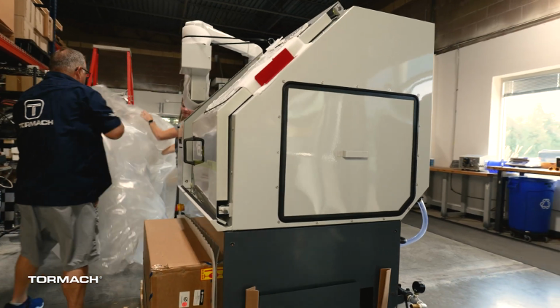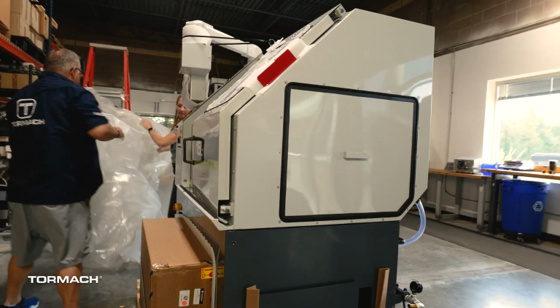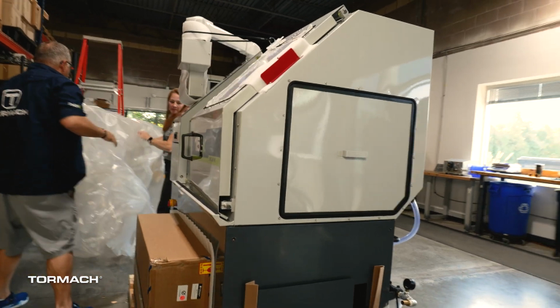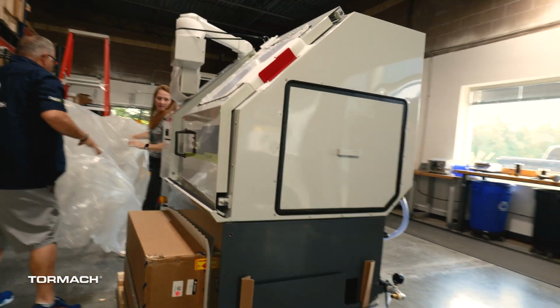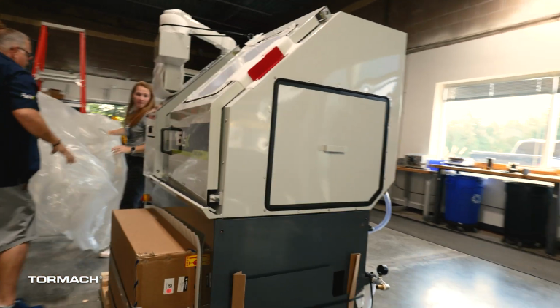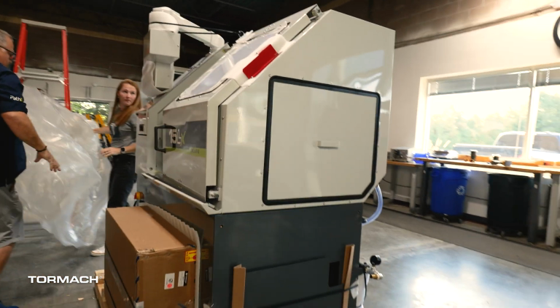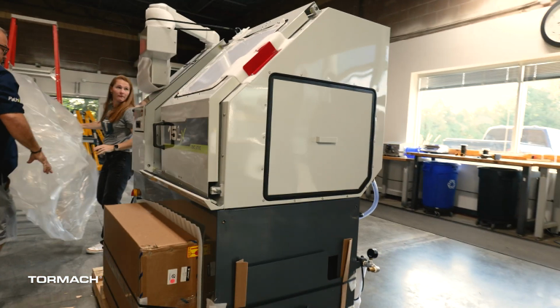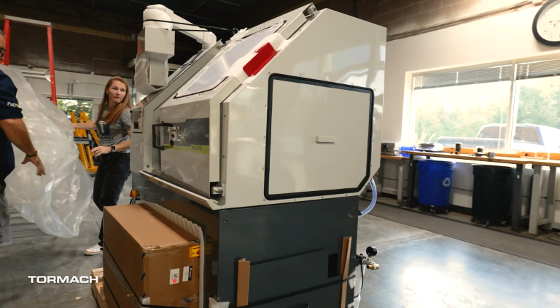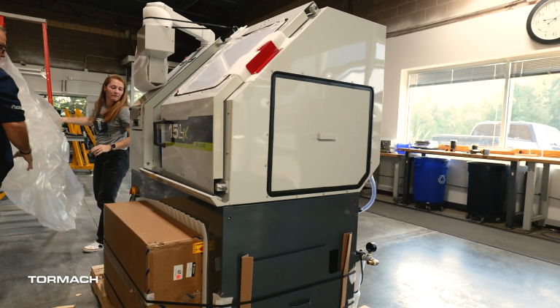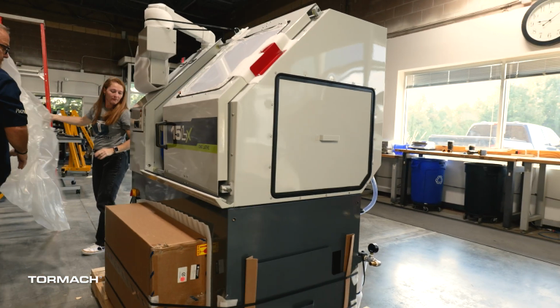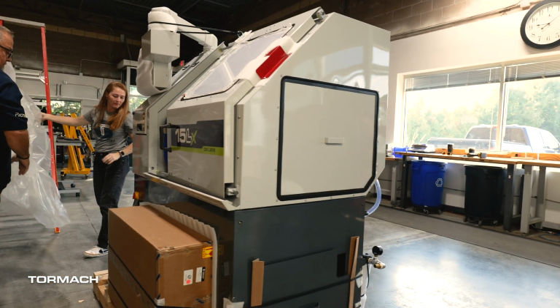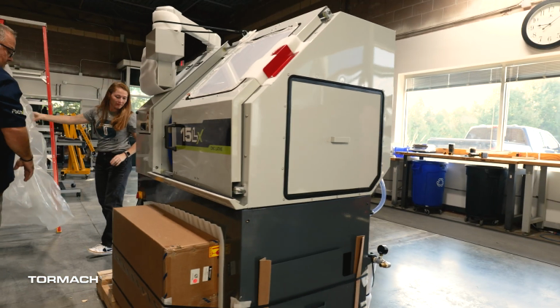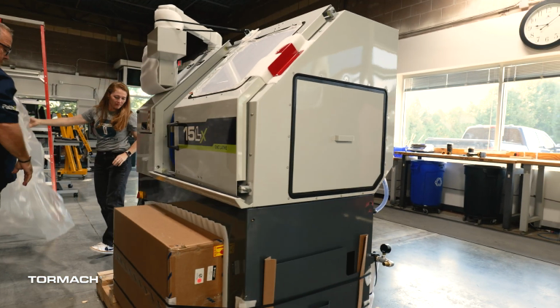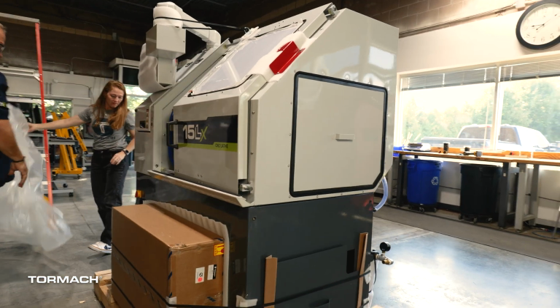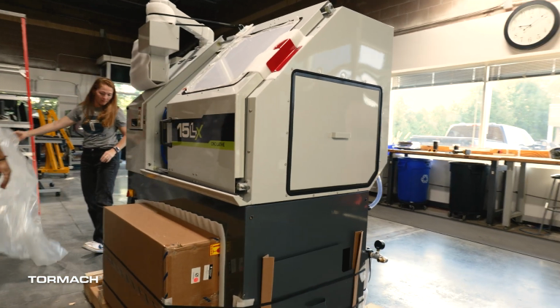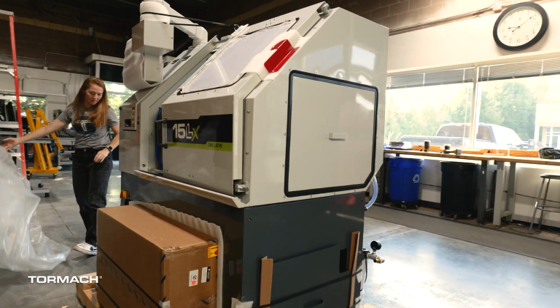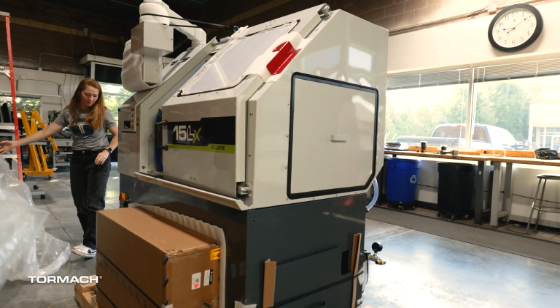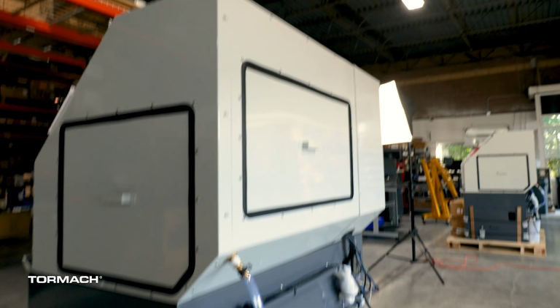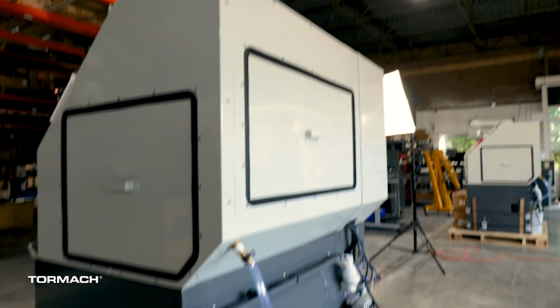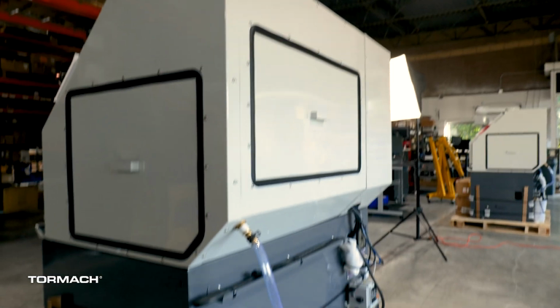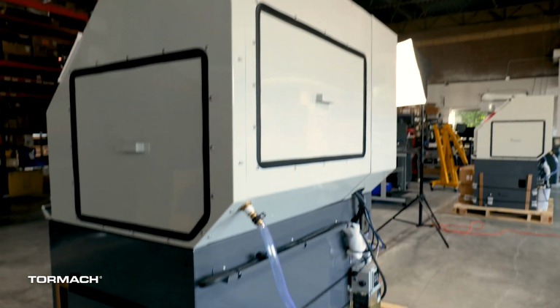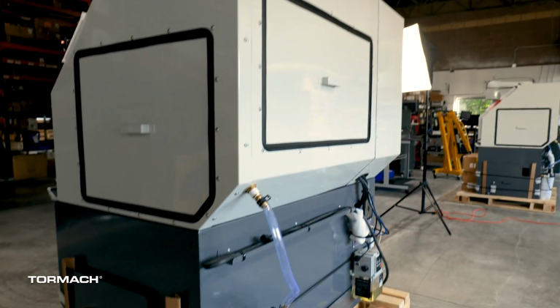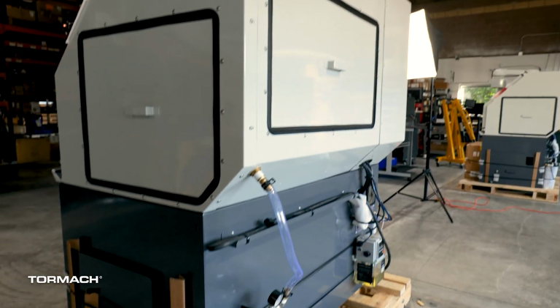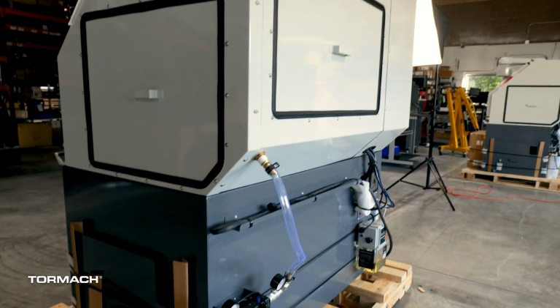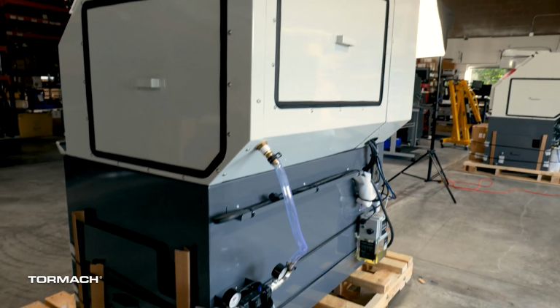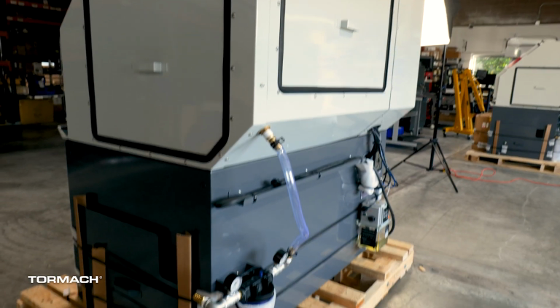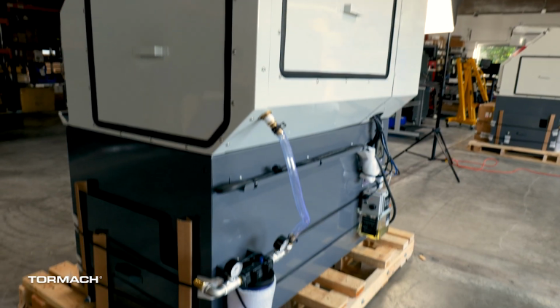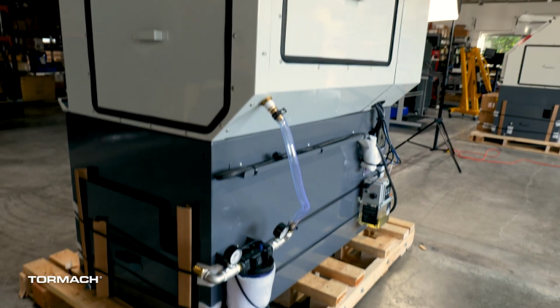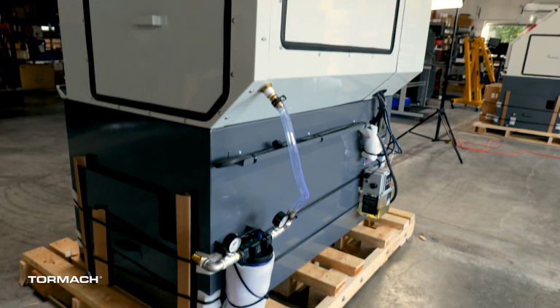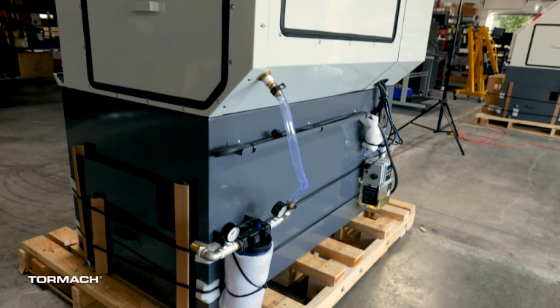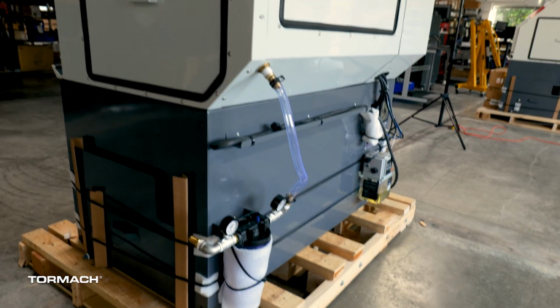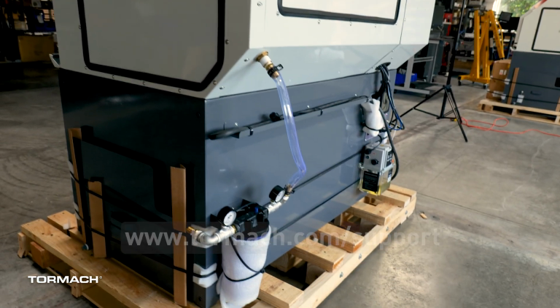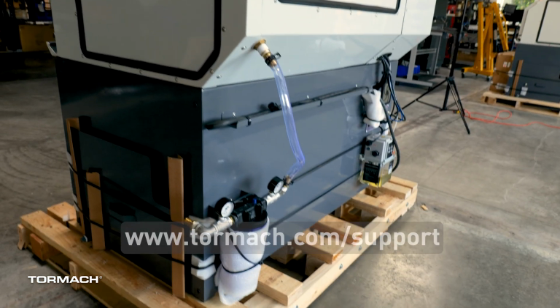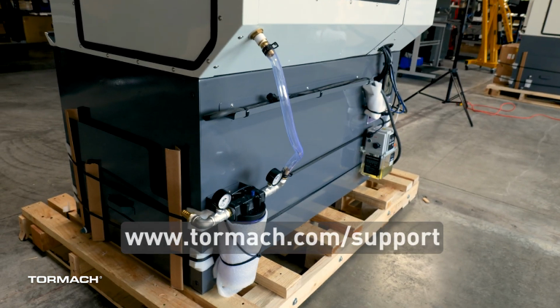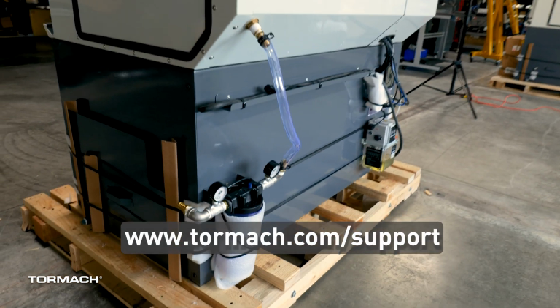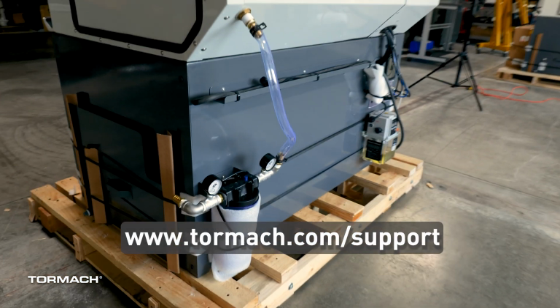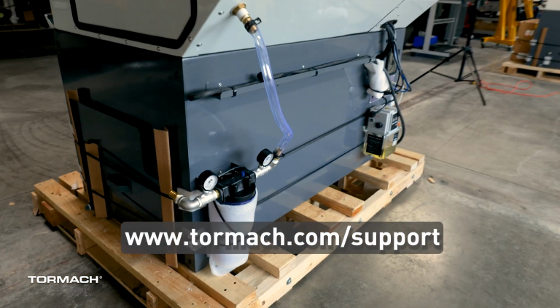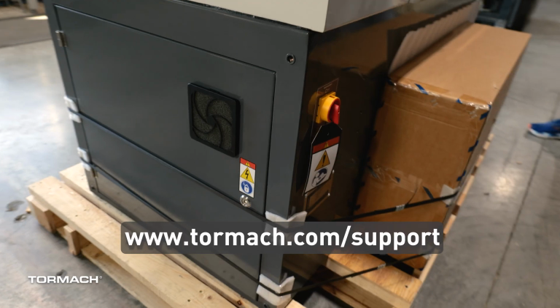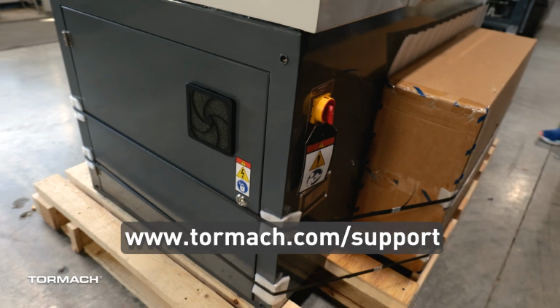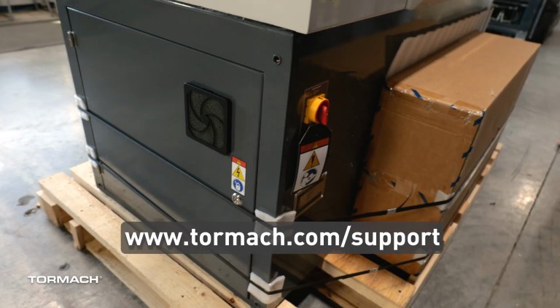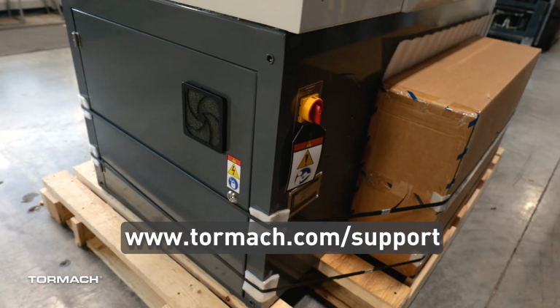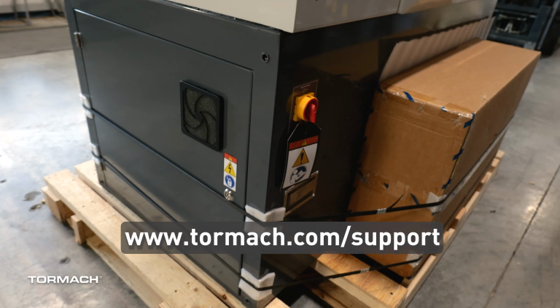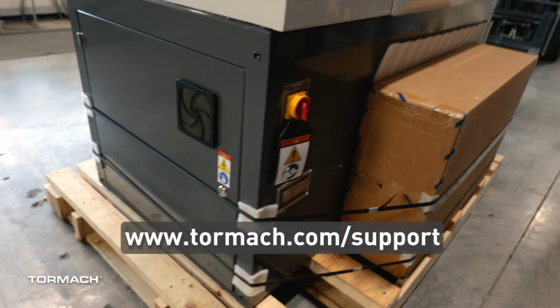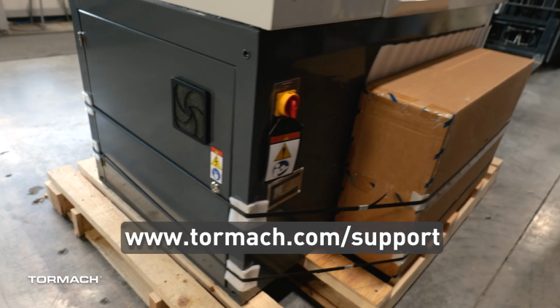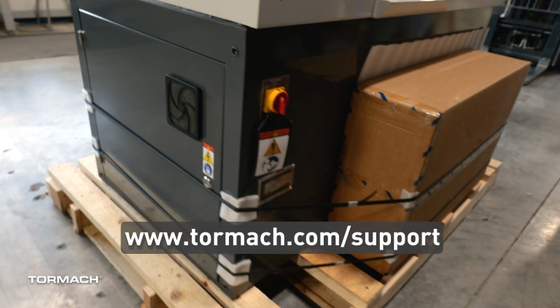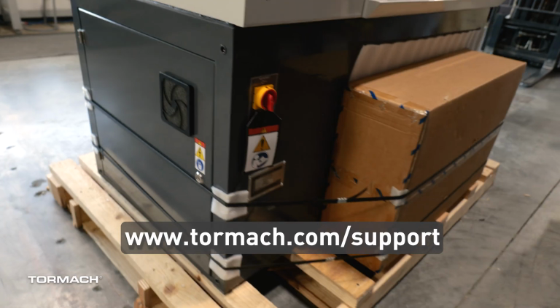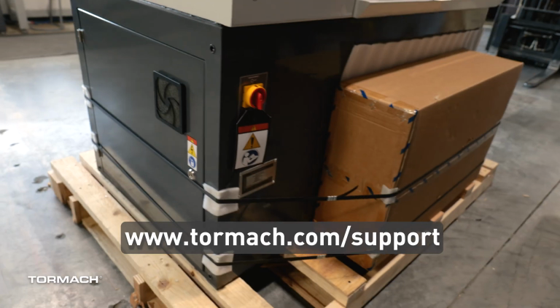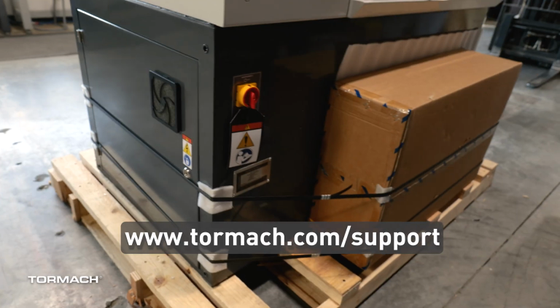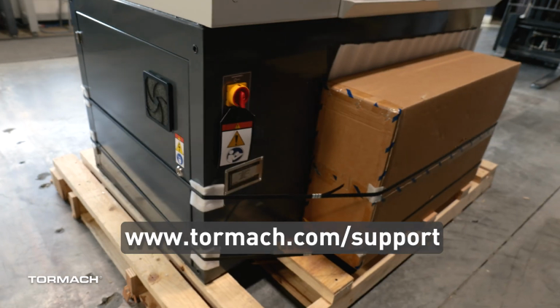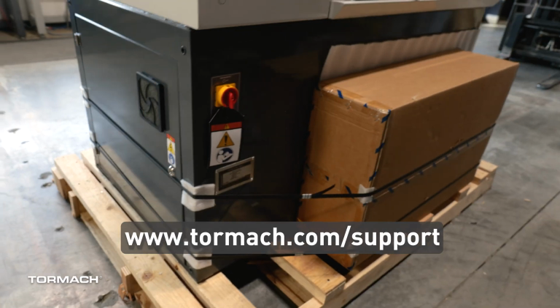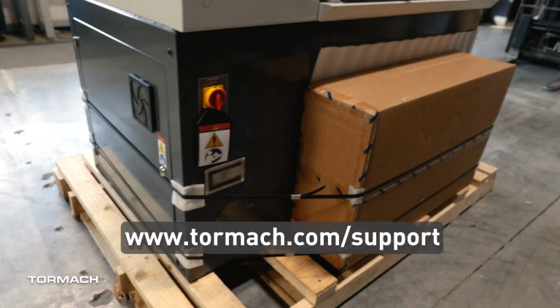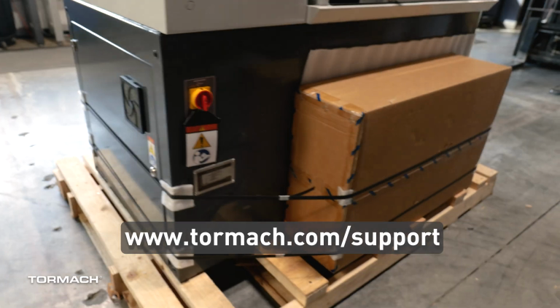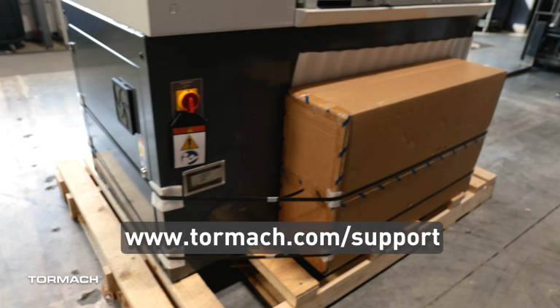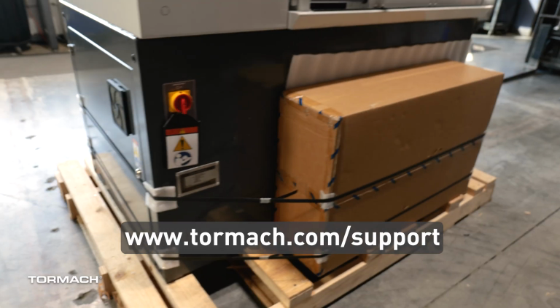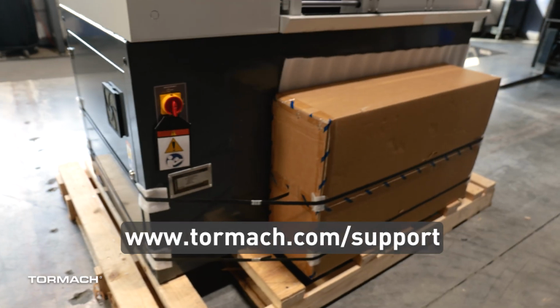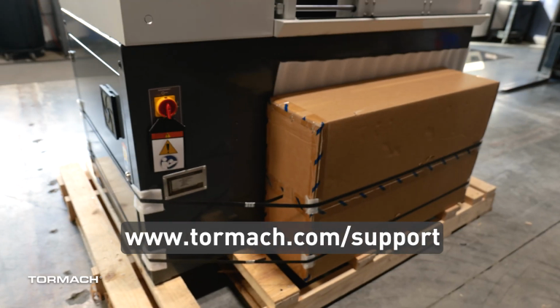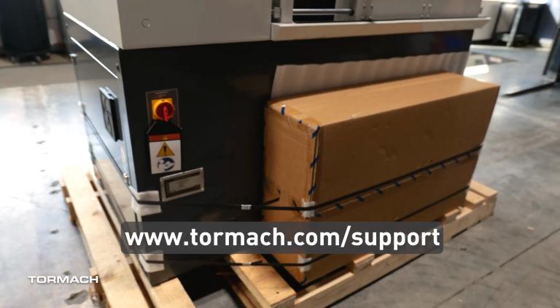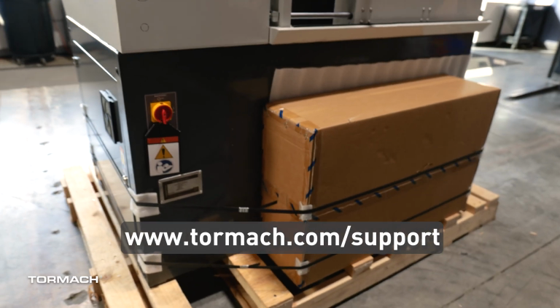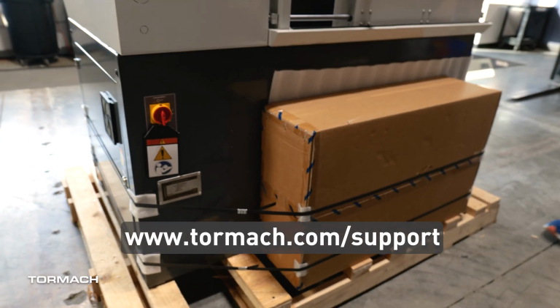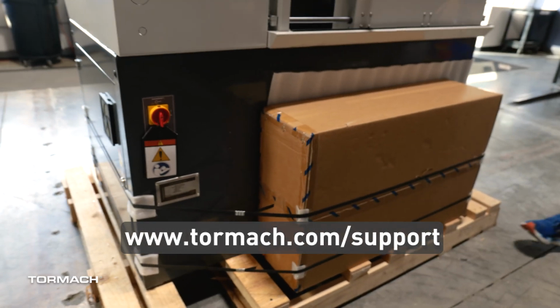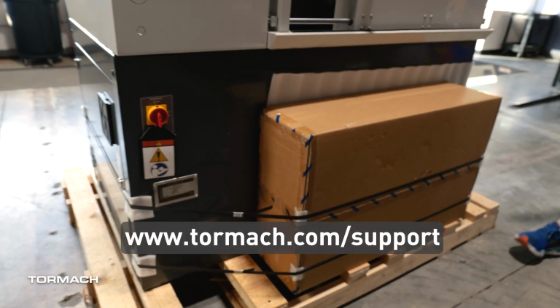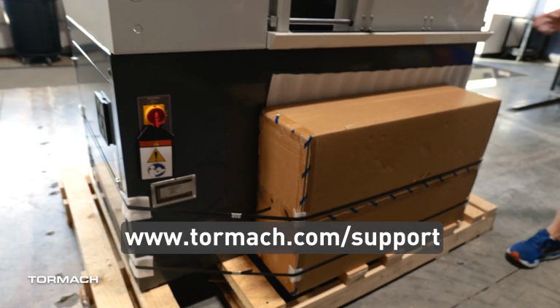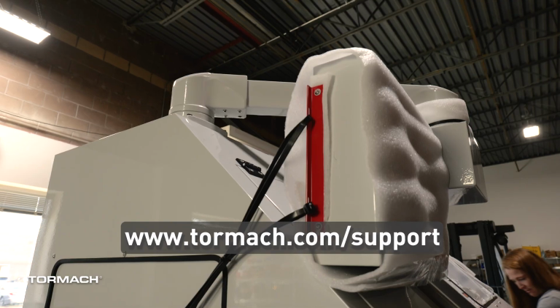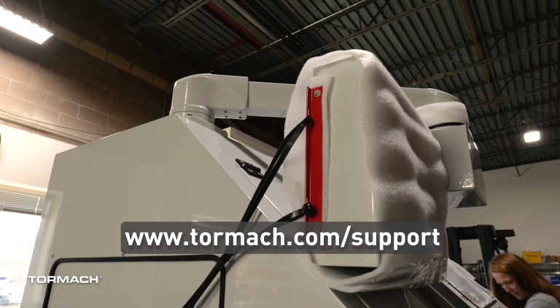Go around the lathe and check for any damage. If you find any, contact Tormach Technical Support by creating a ticket.